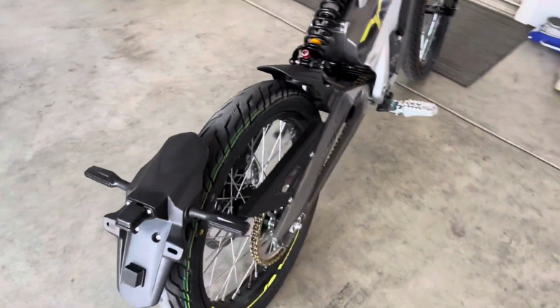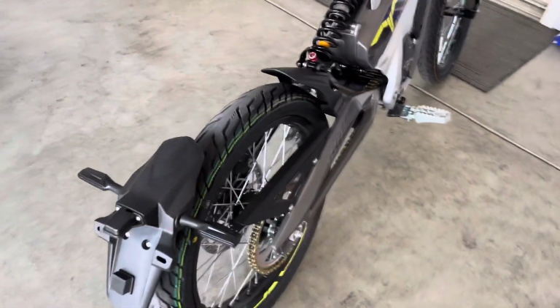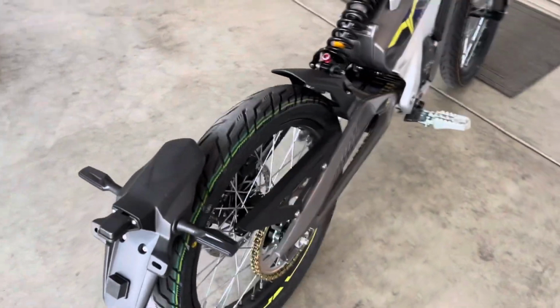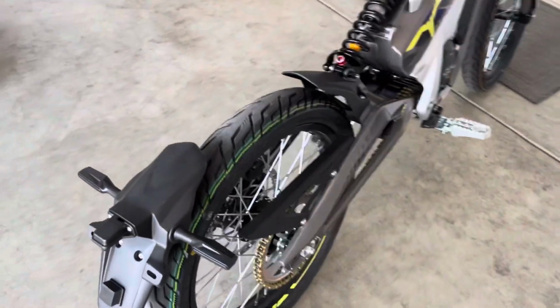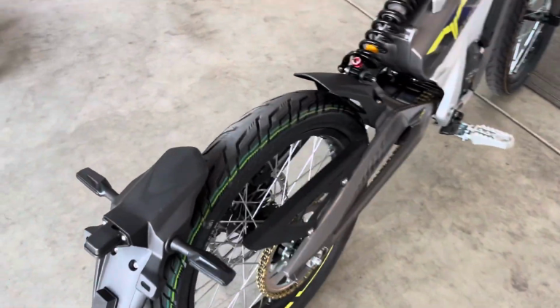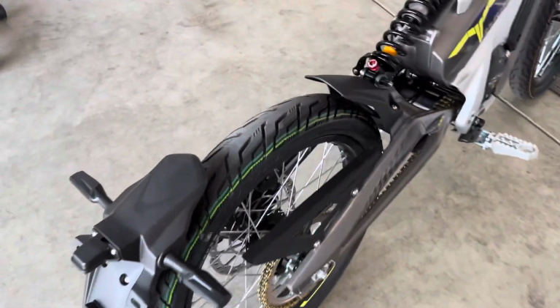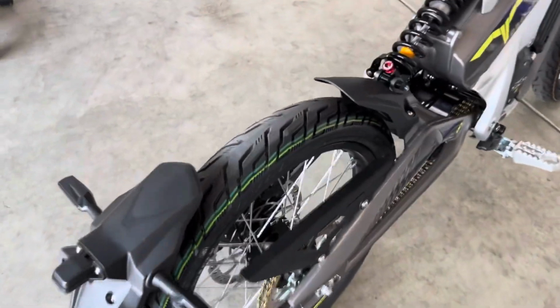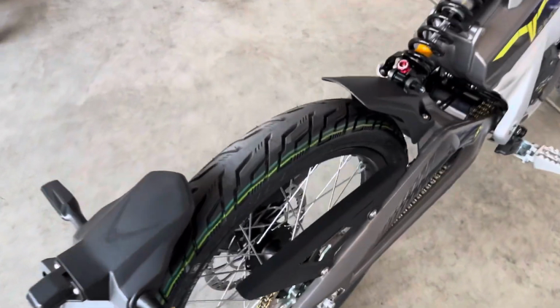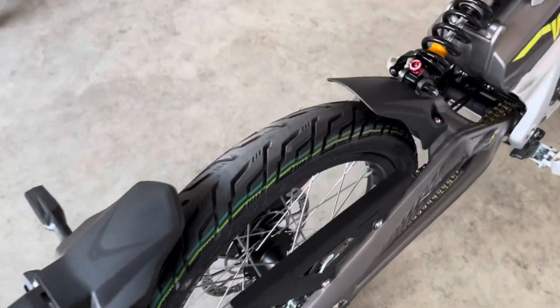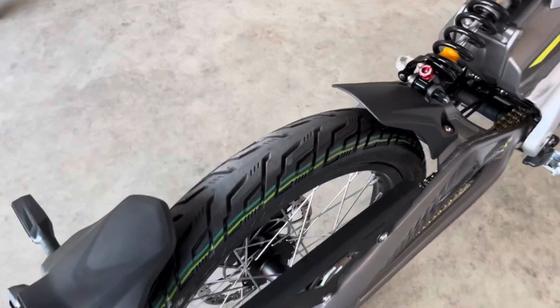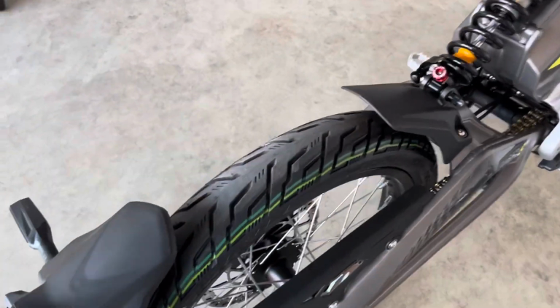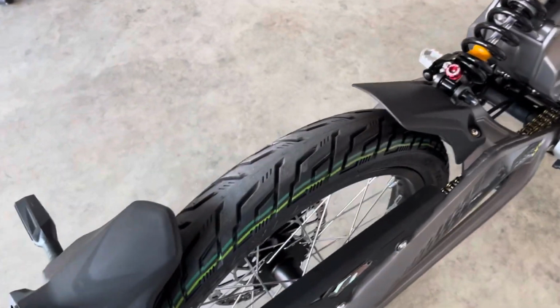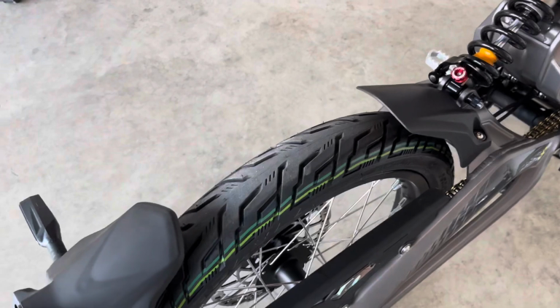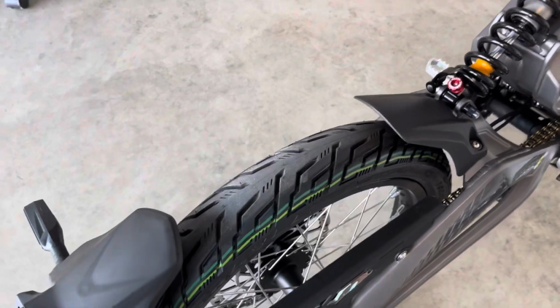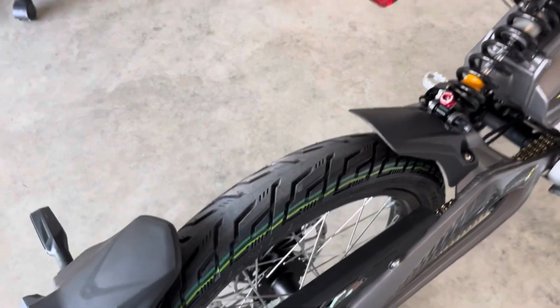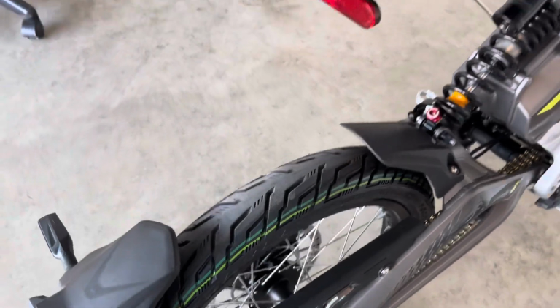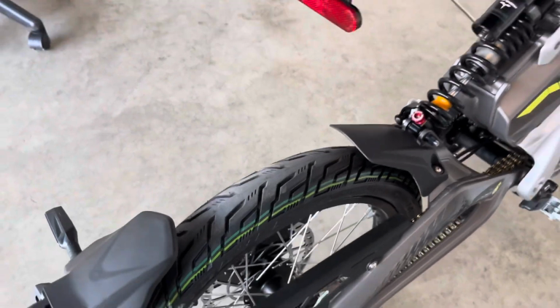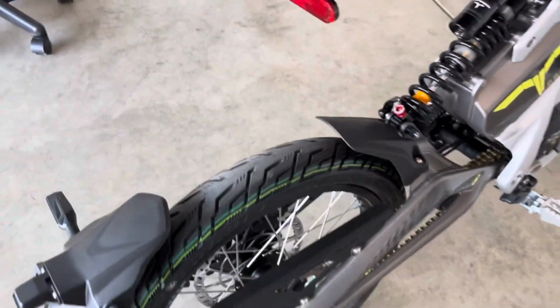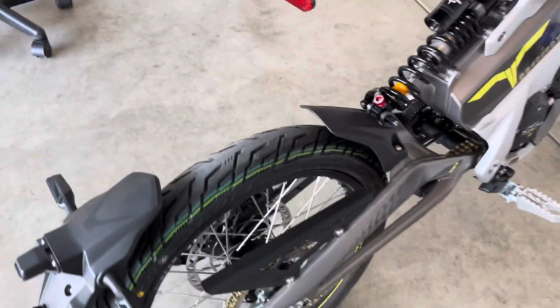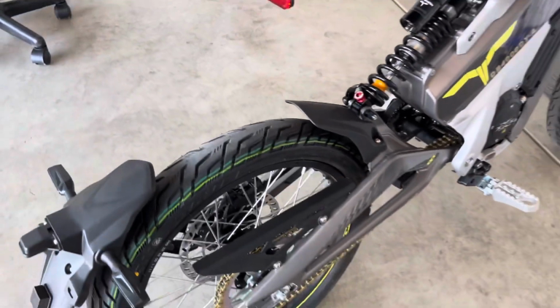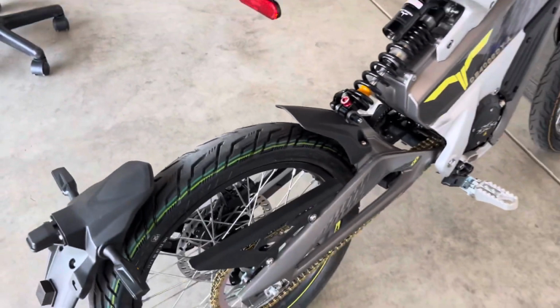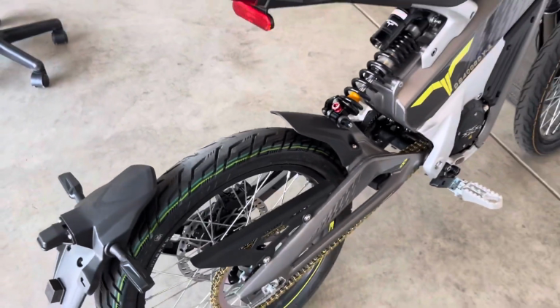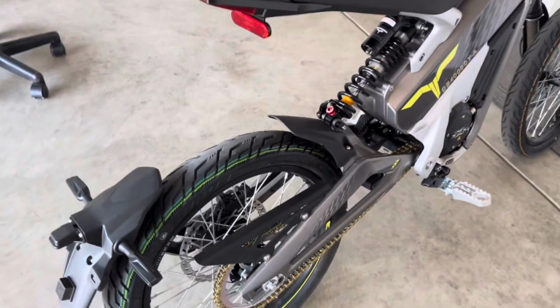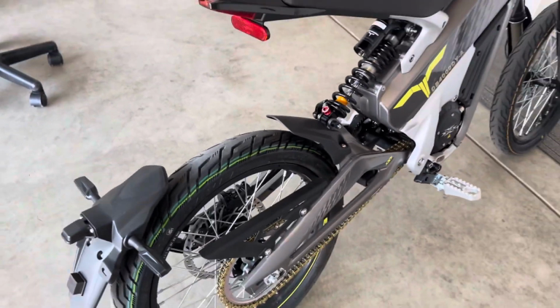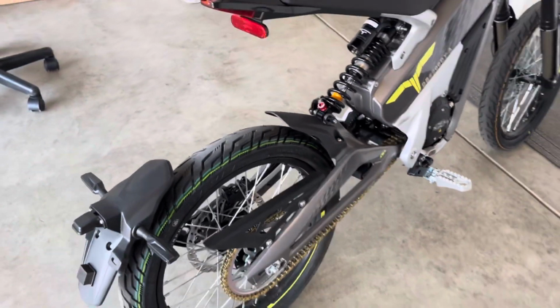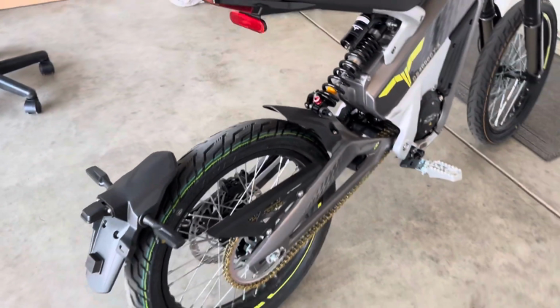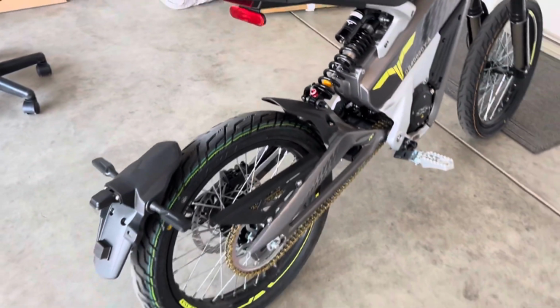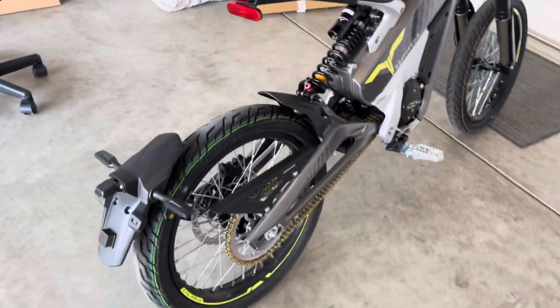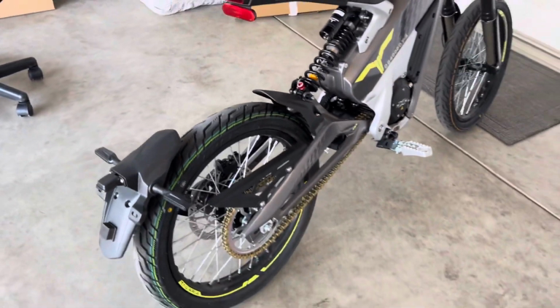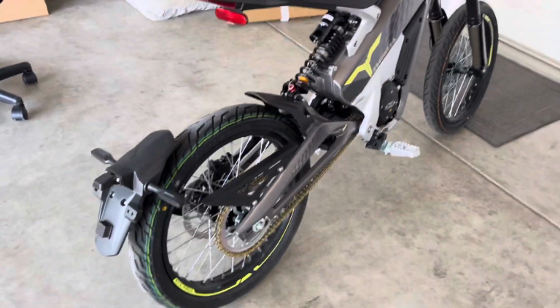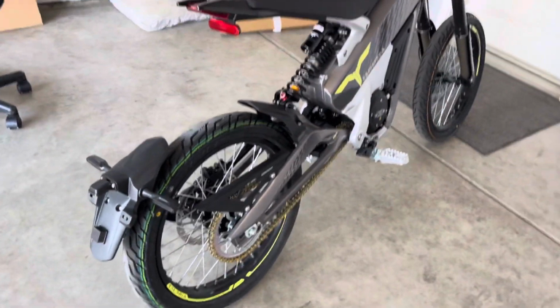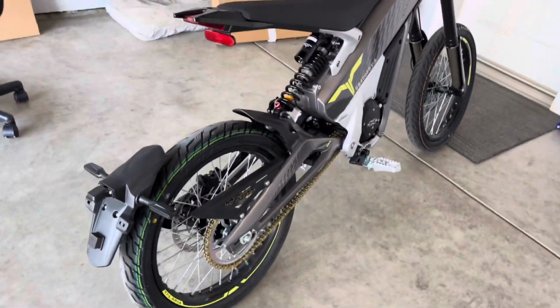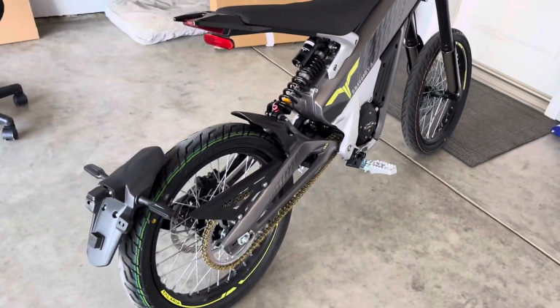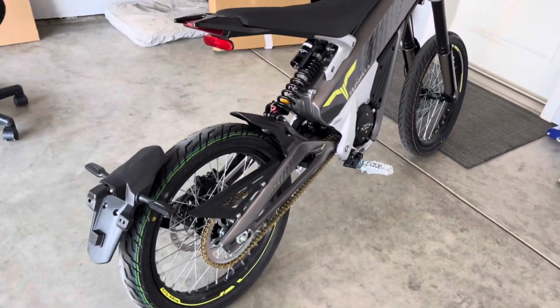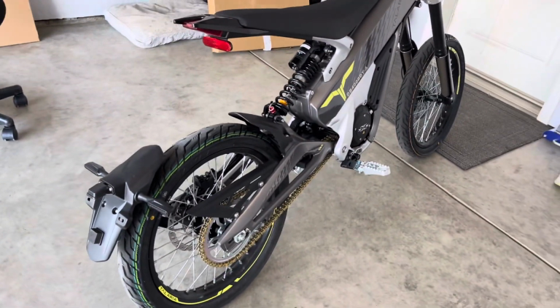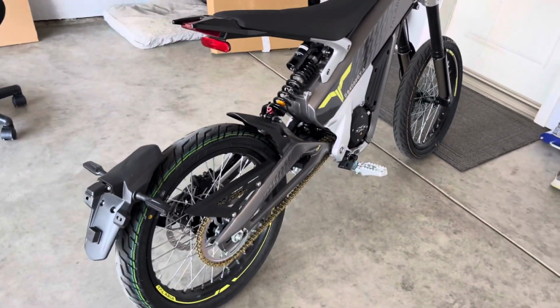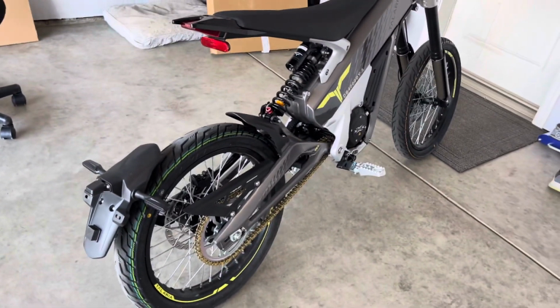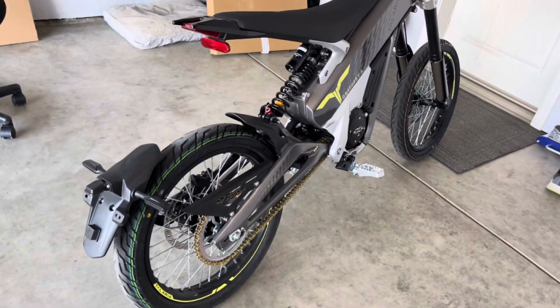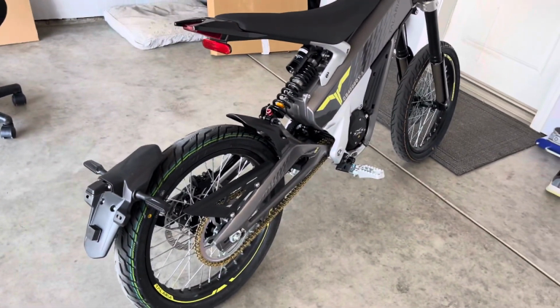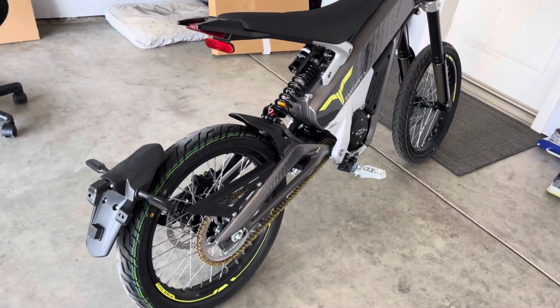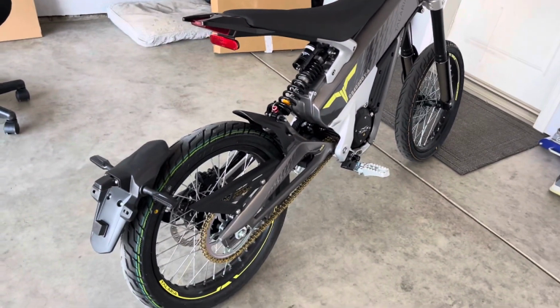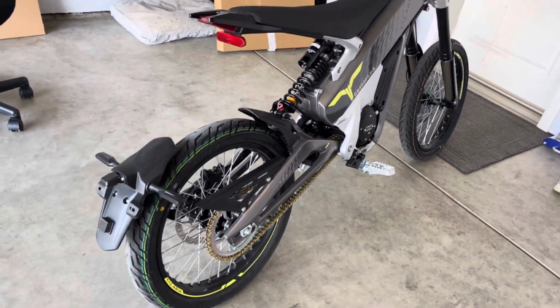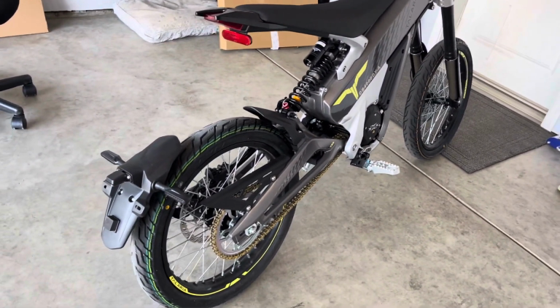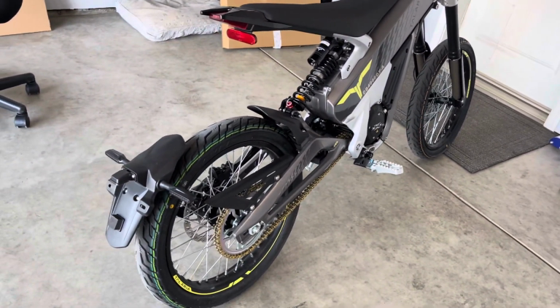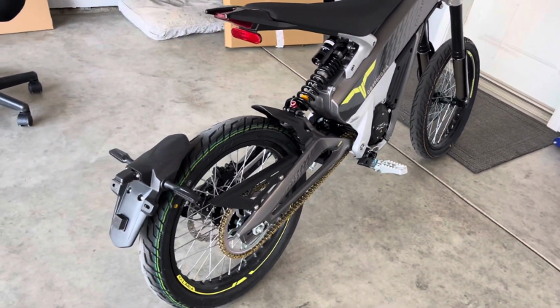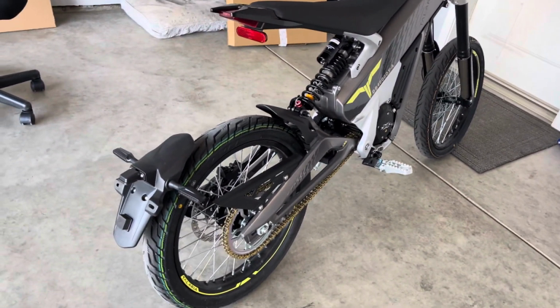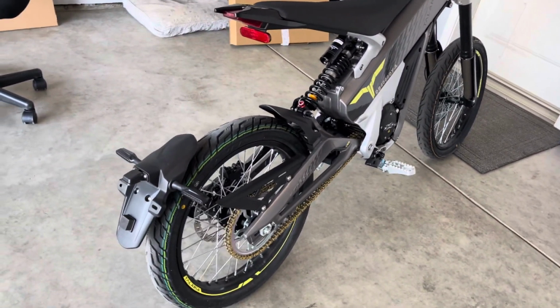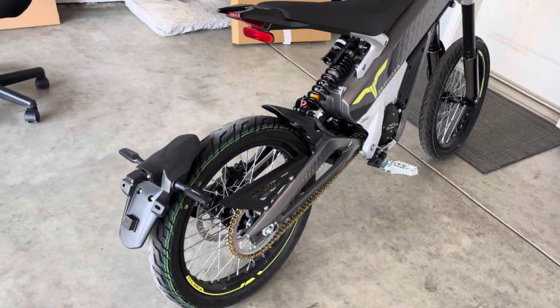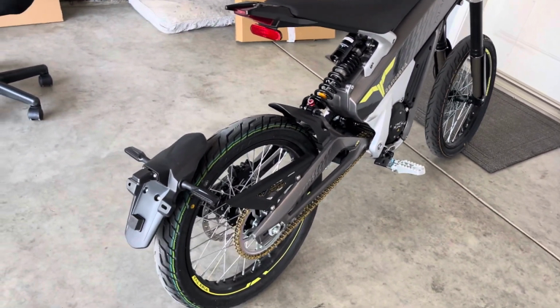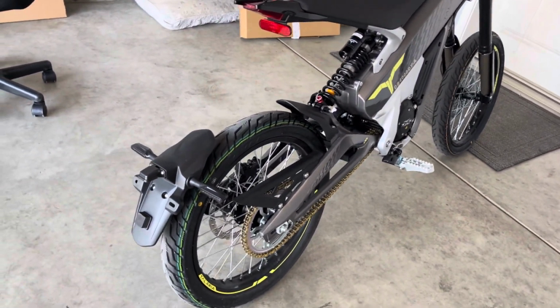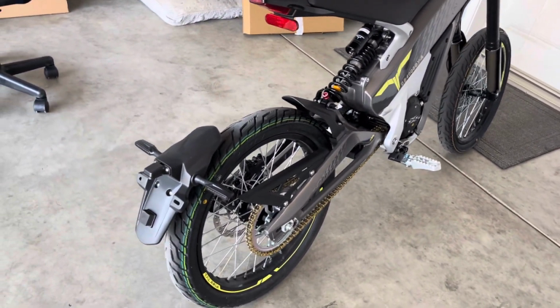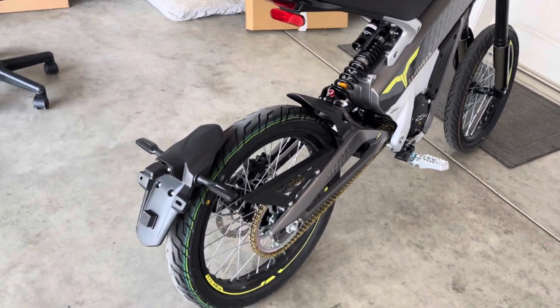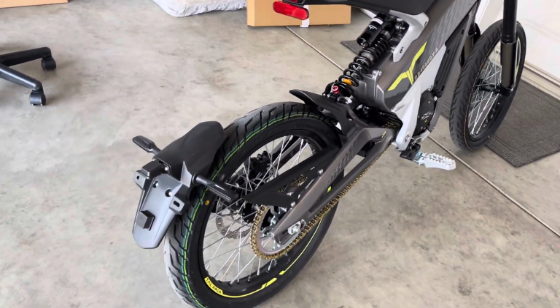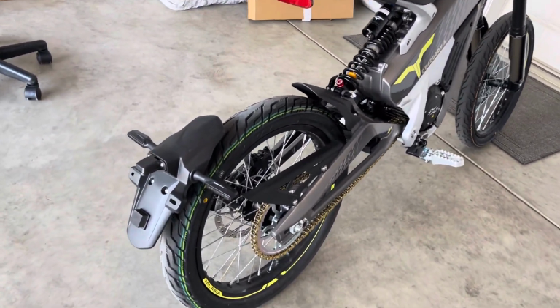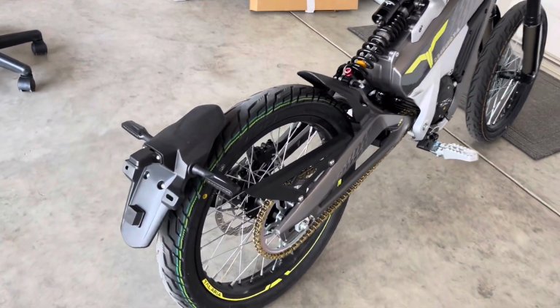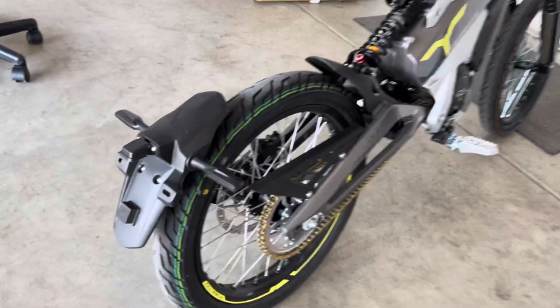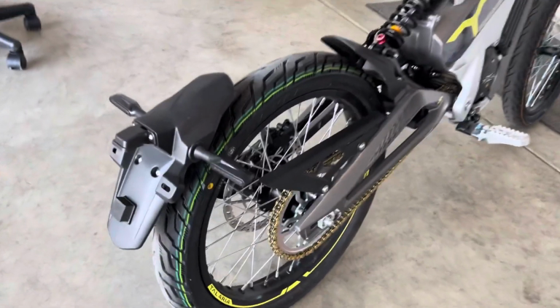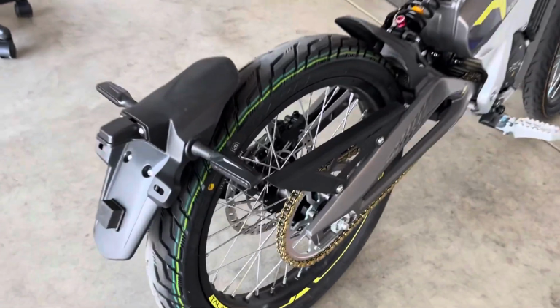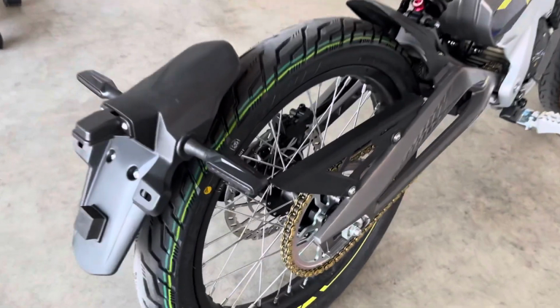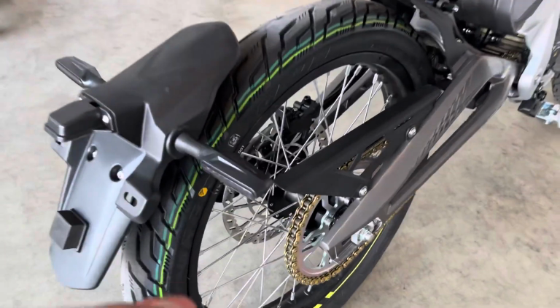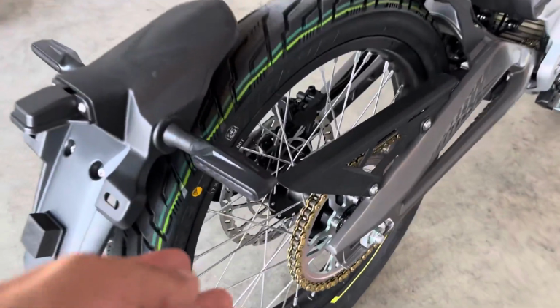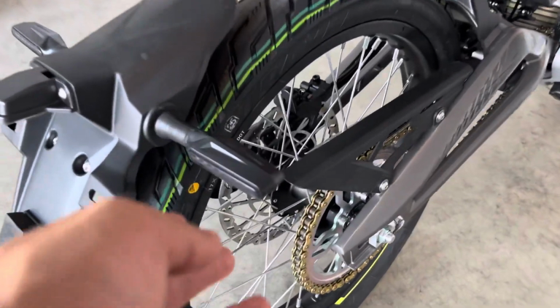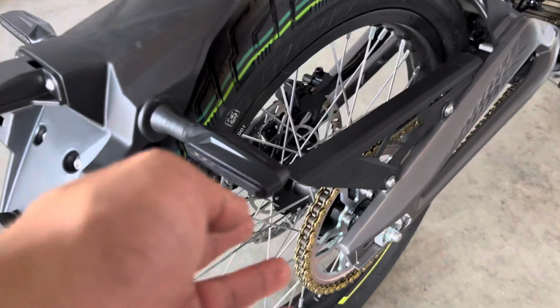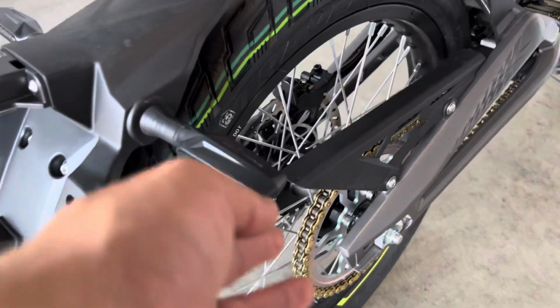This is the X3, and the reason why I went with this one is because it actually has a light kit and turn signals.